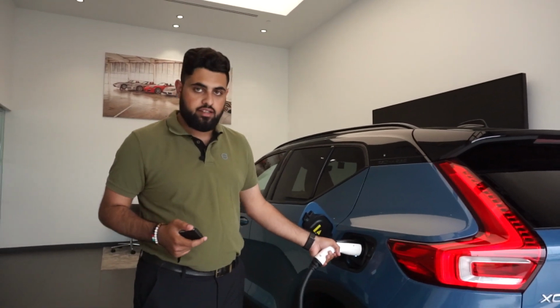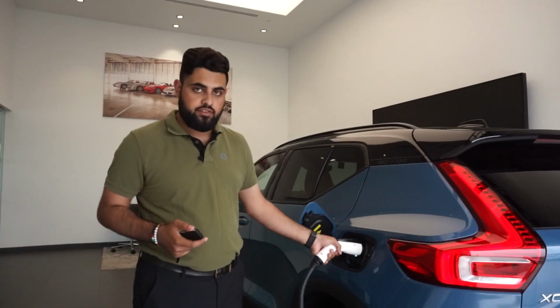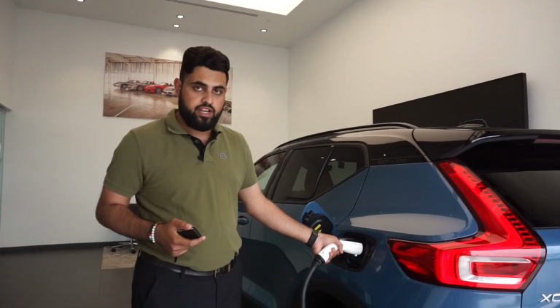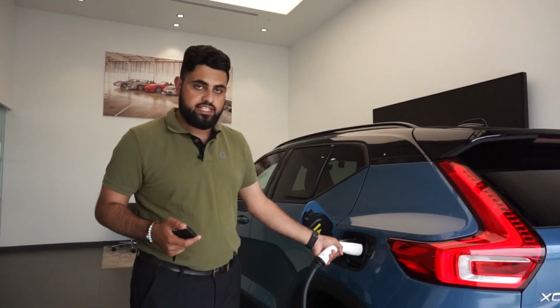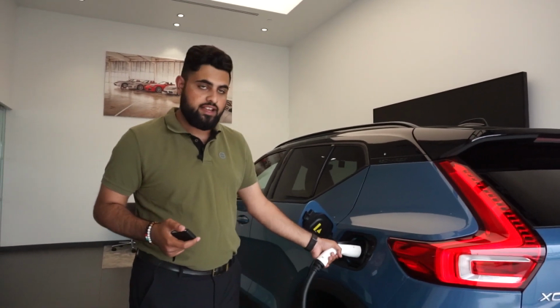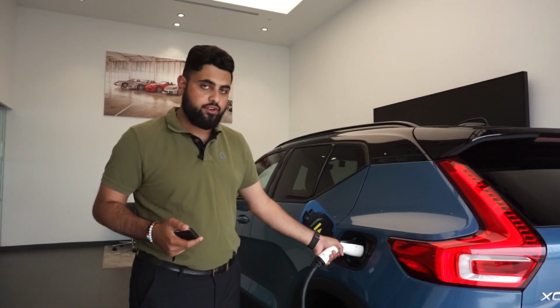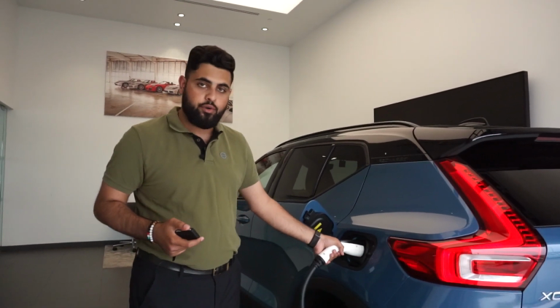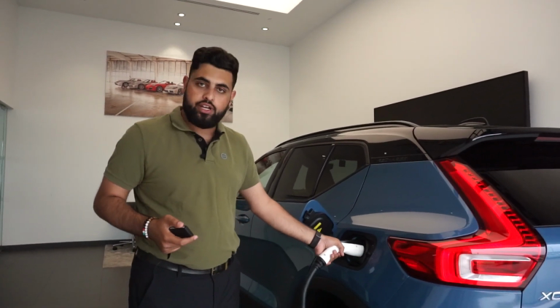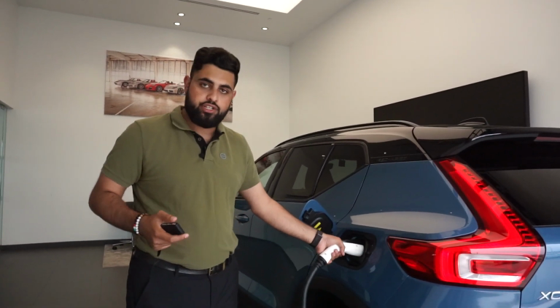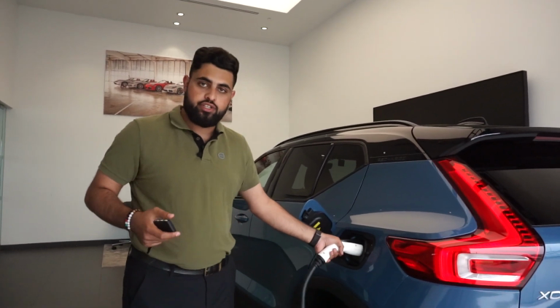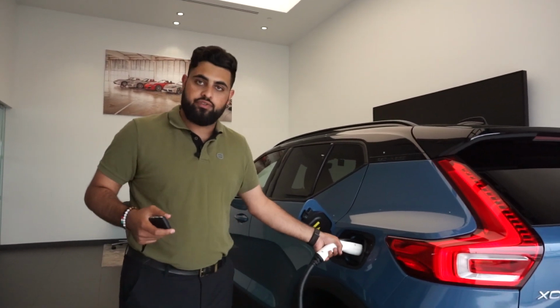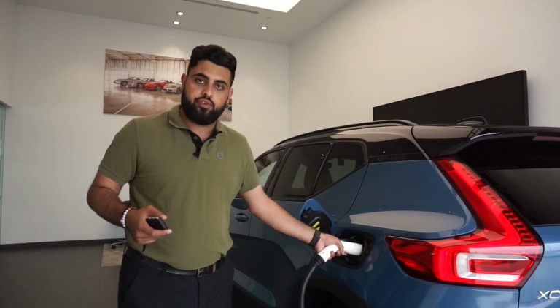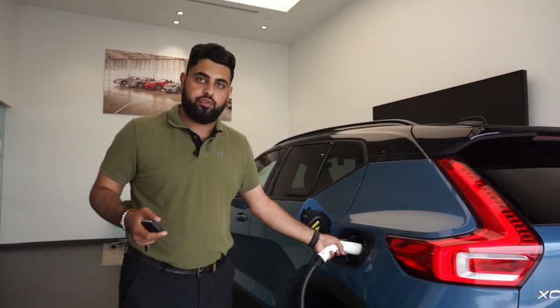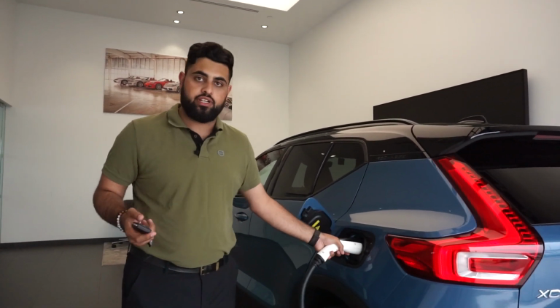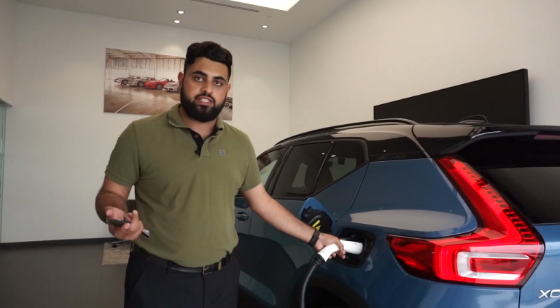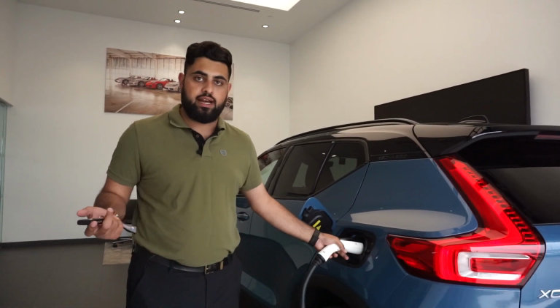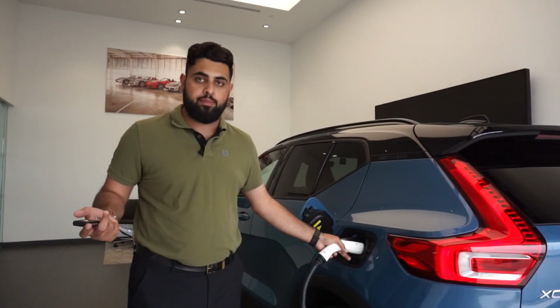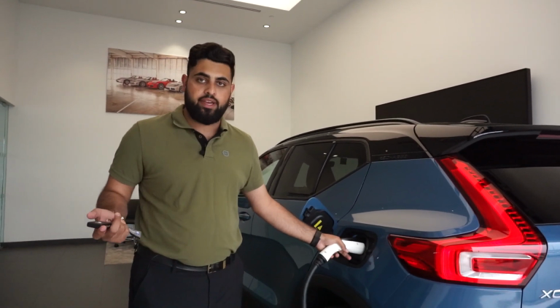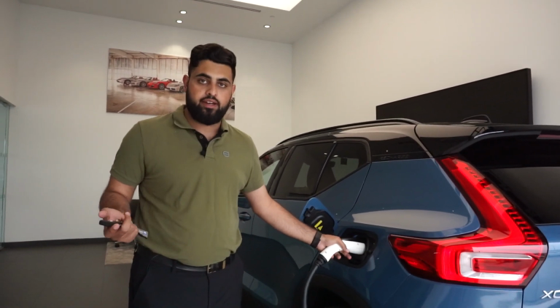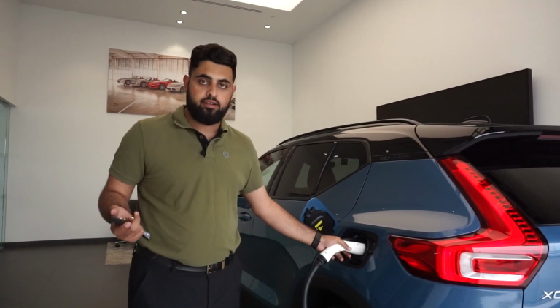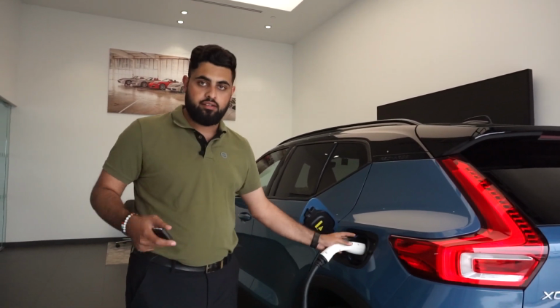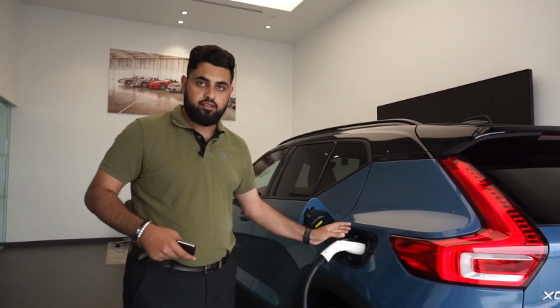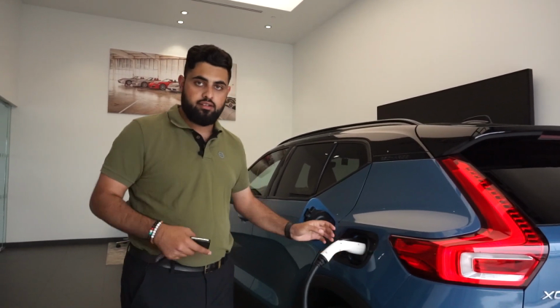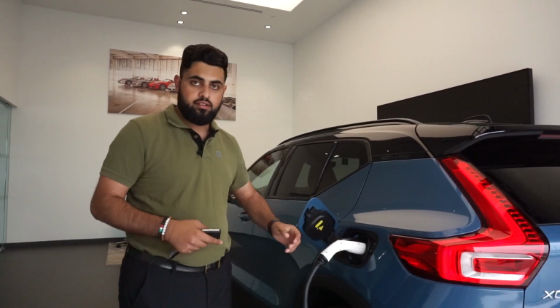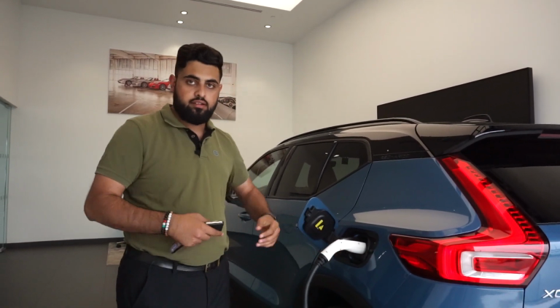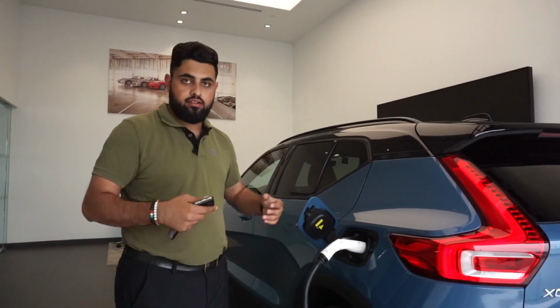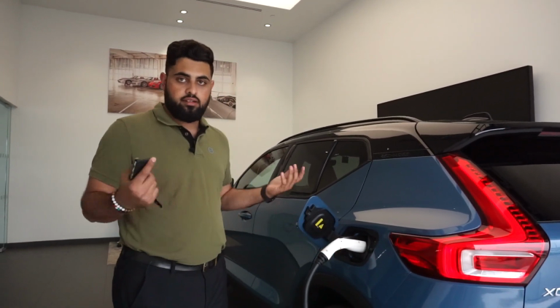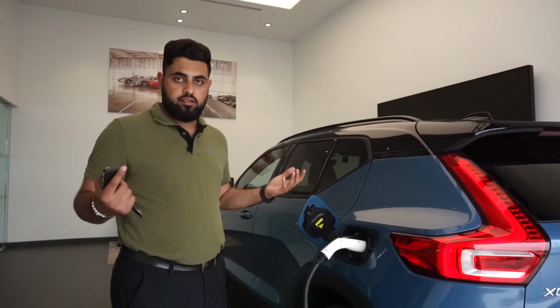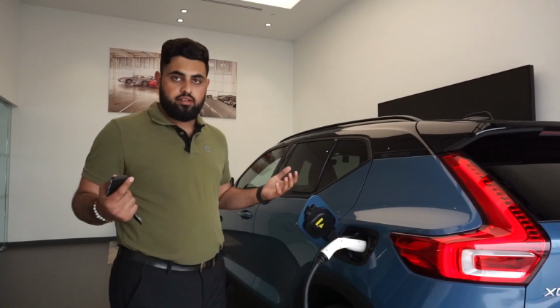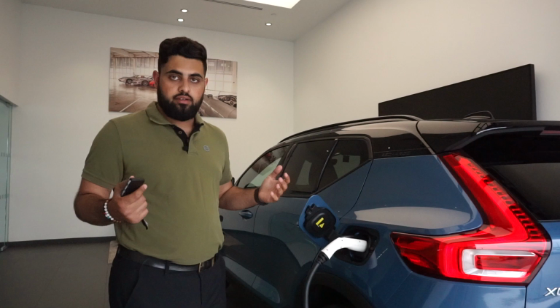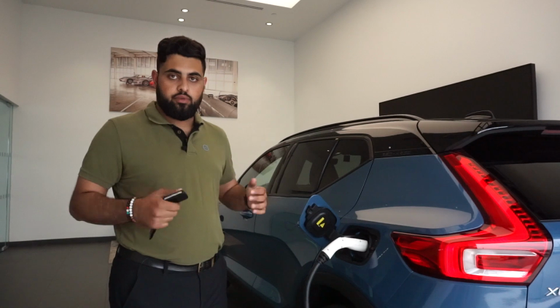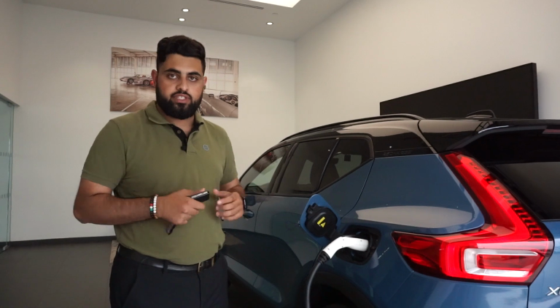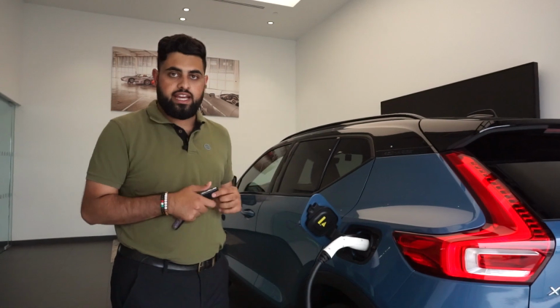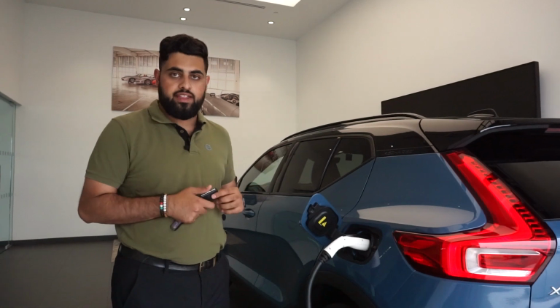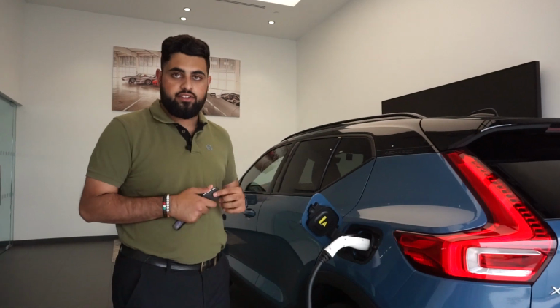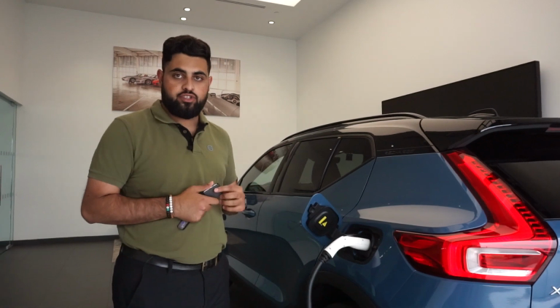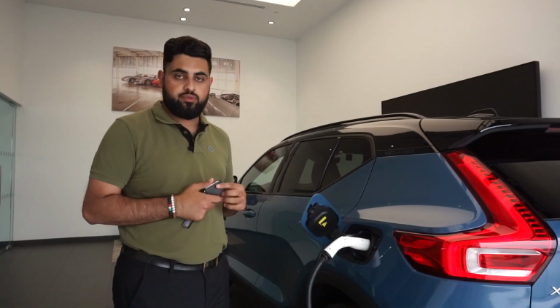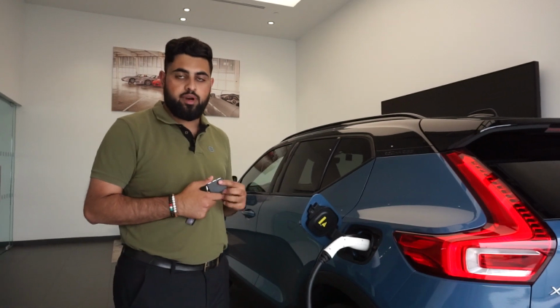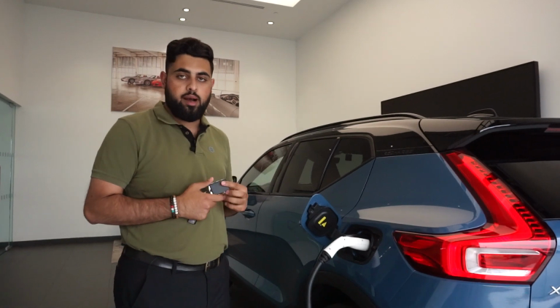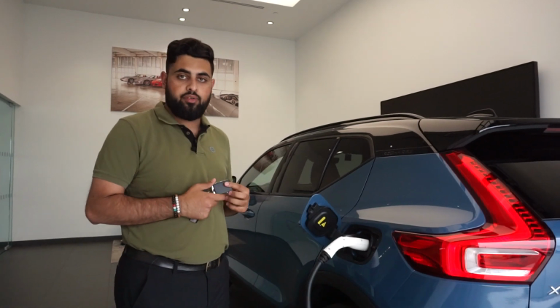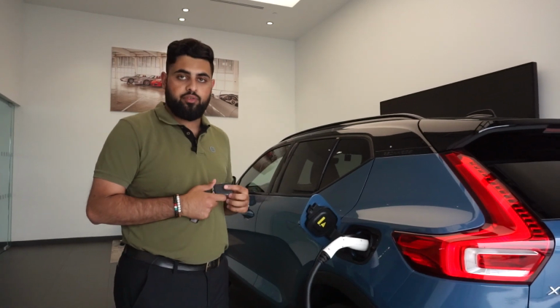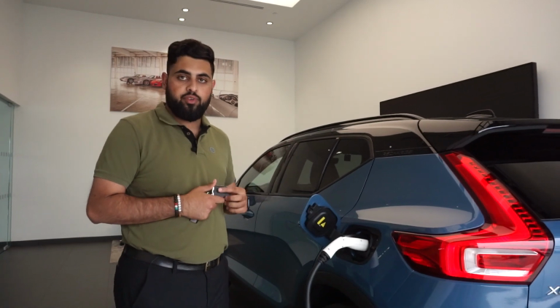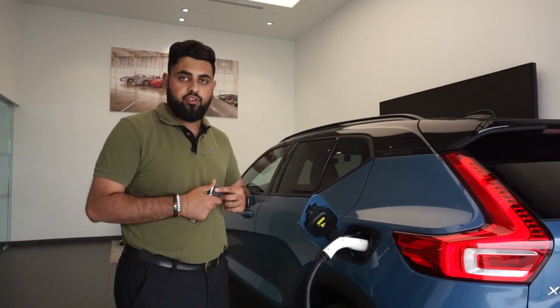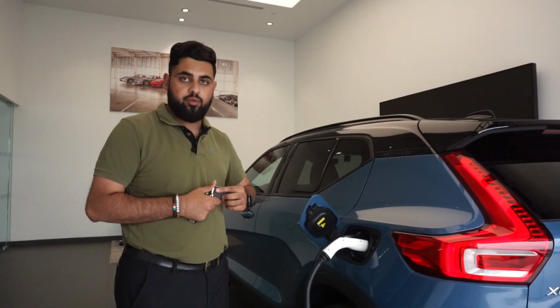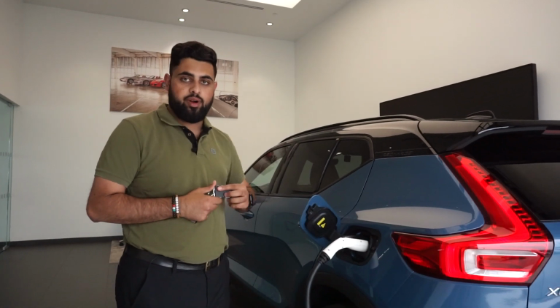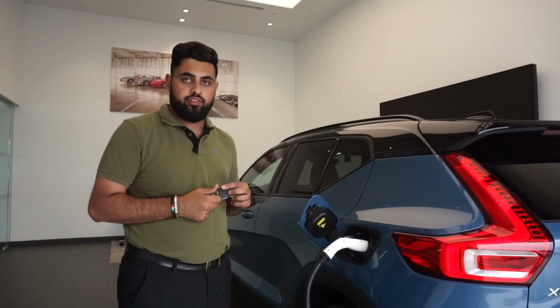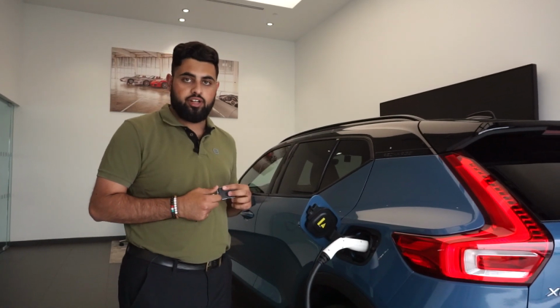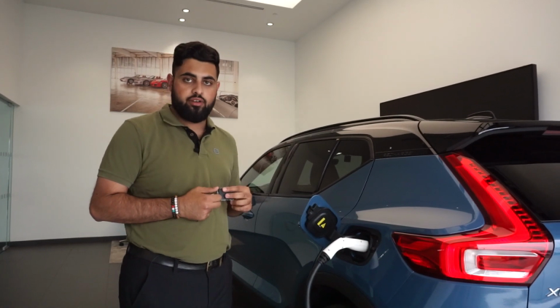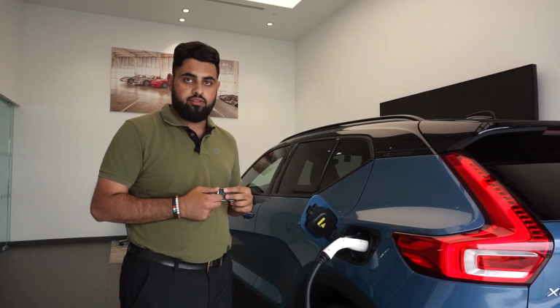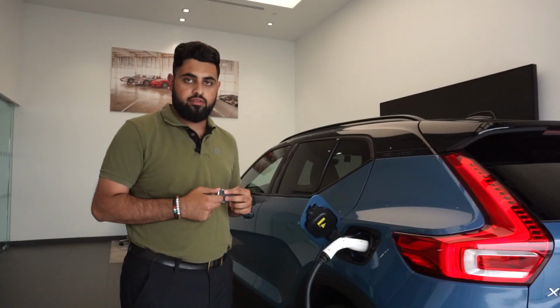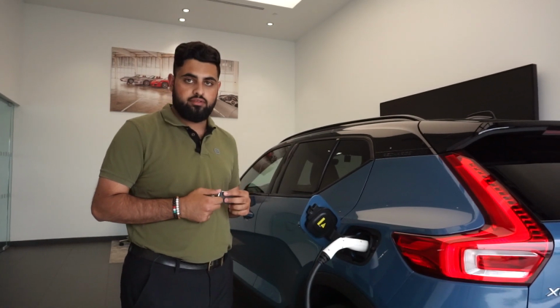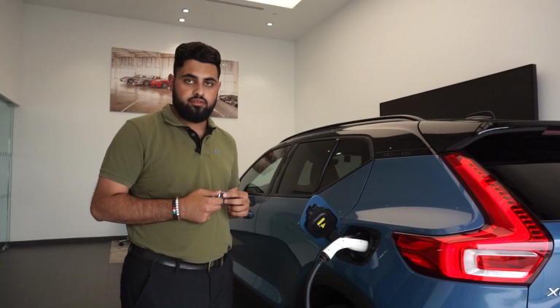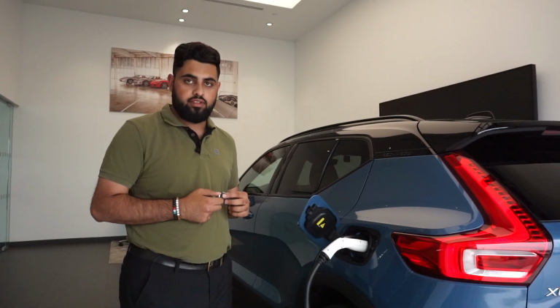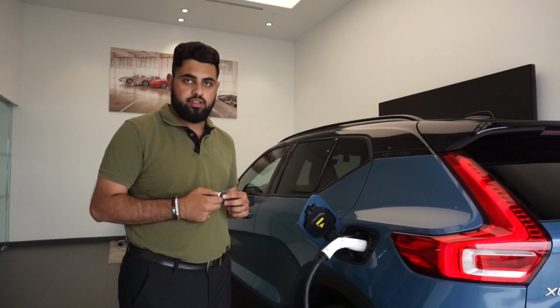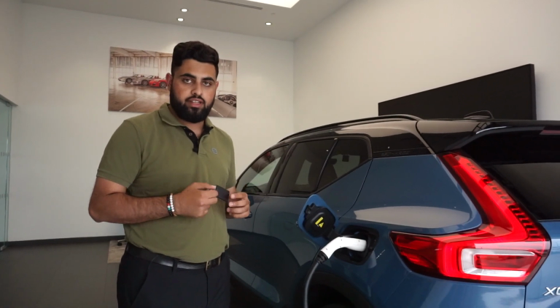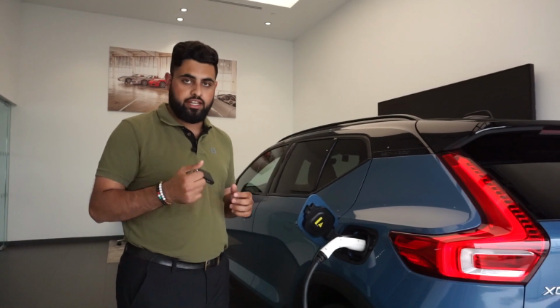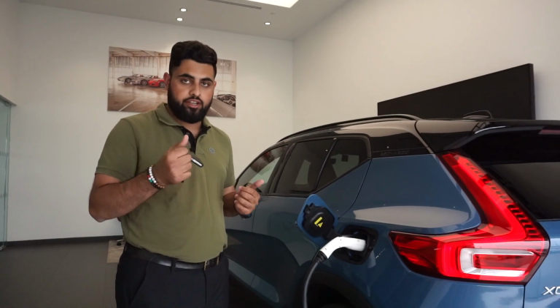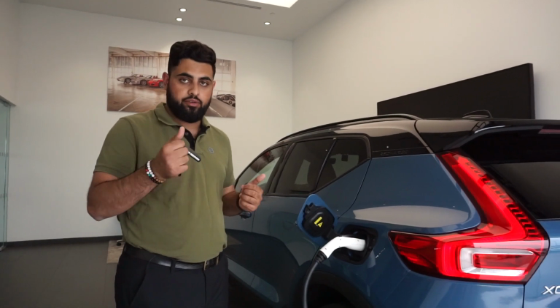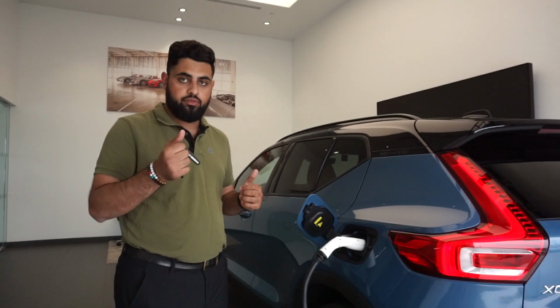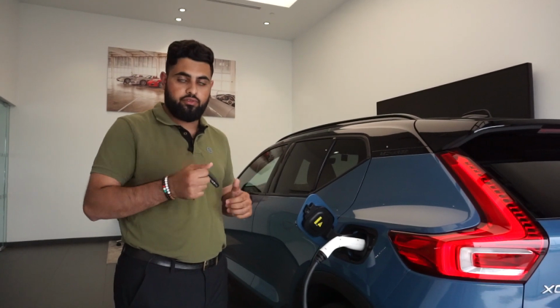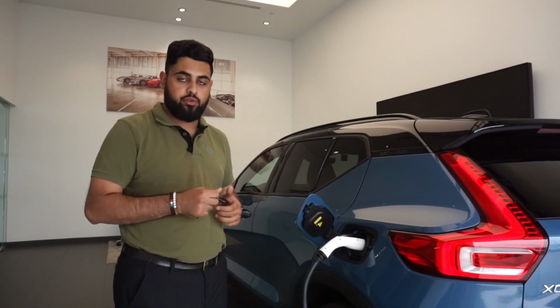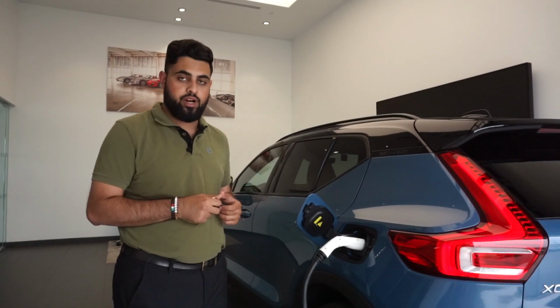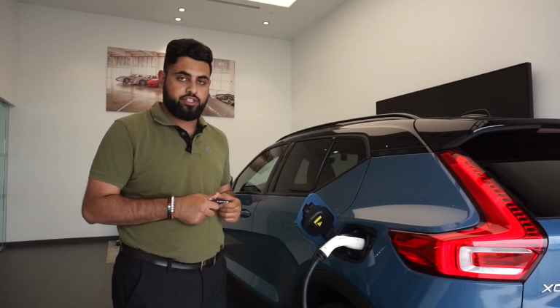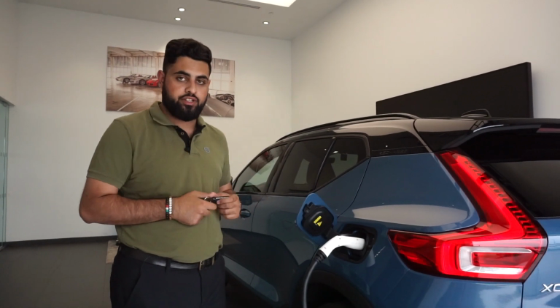If you guys have any questions, feel free to stop in. Once again, this is Mohamed from Volvo Buffalo. Thank you for watching.